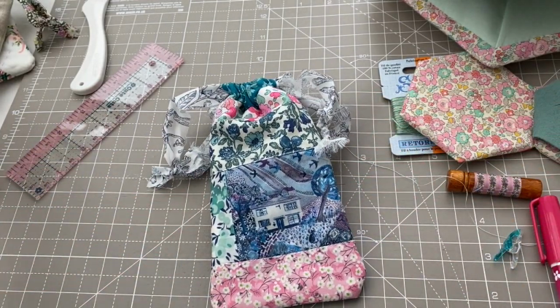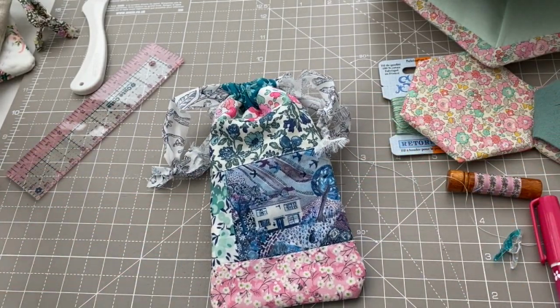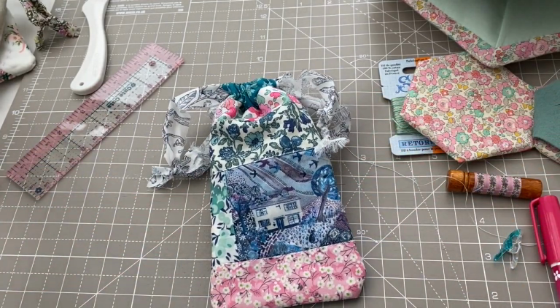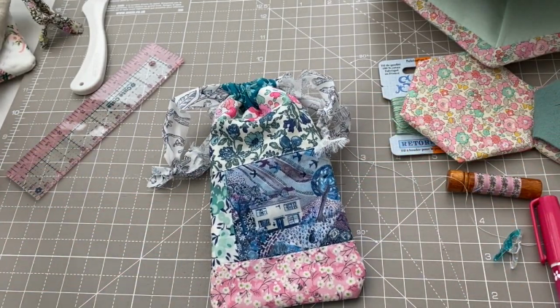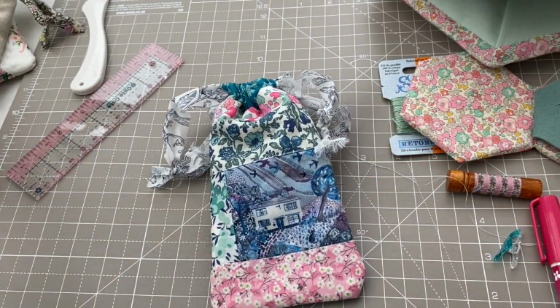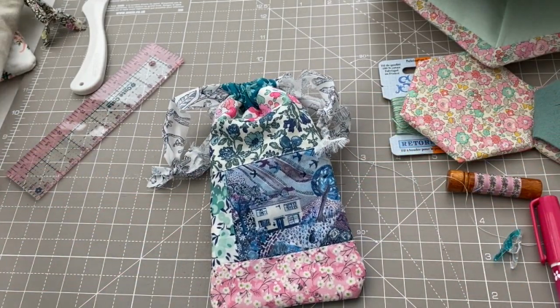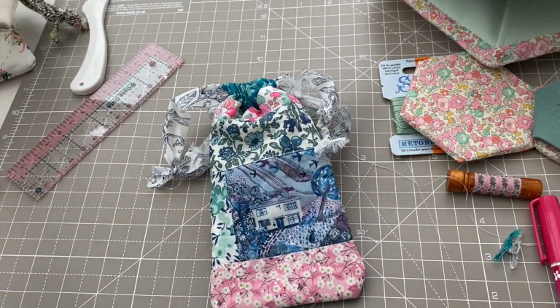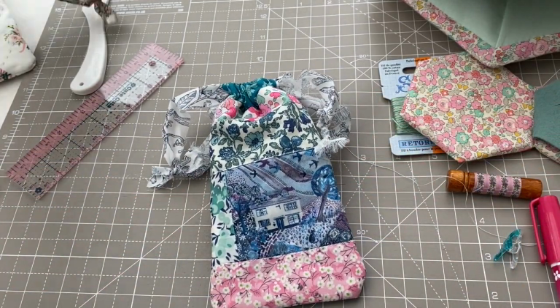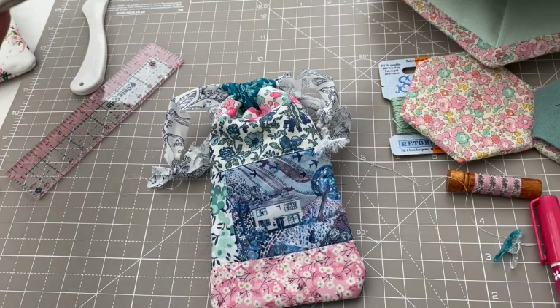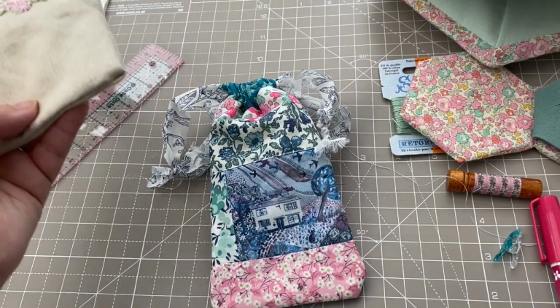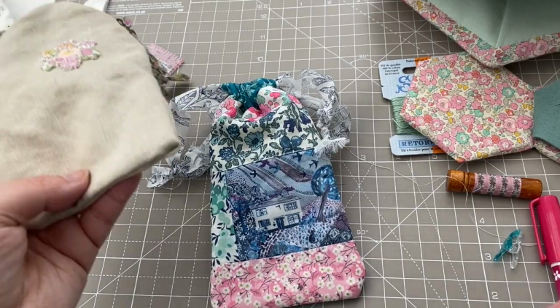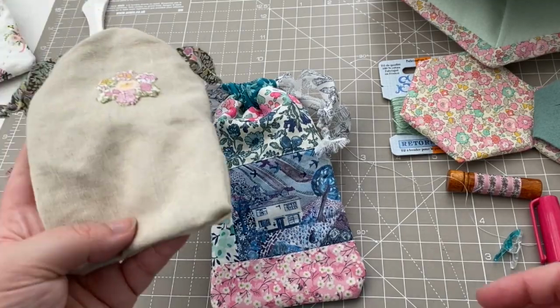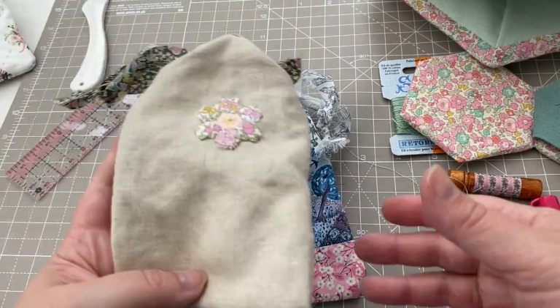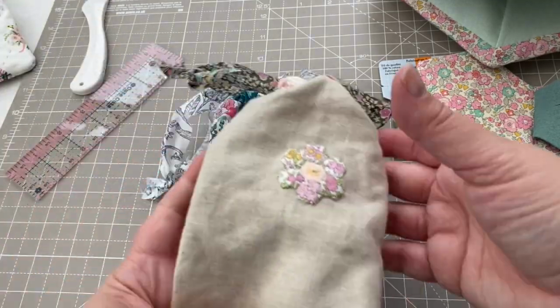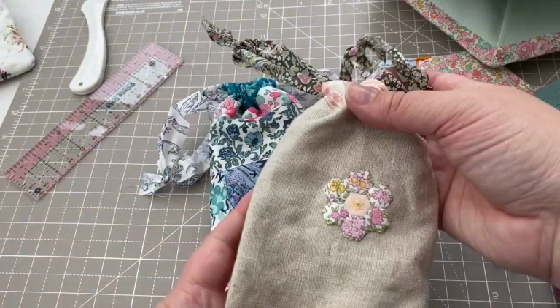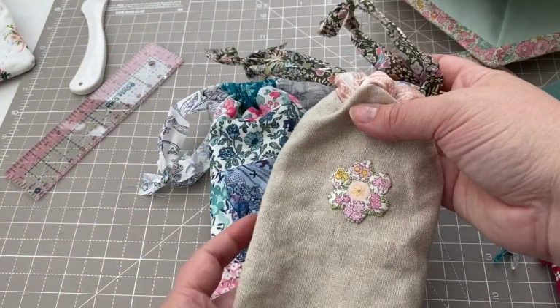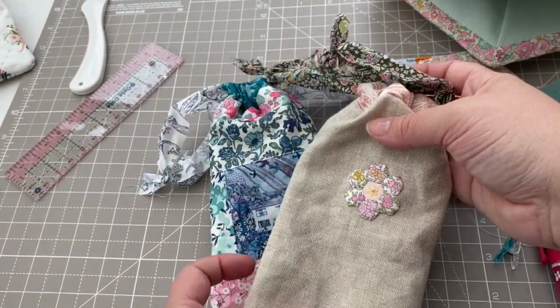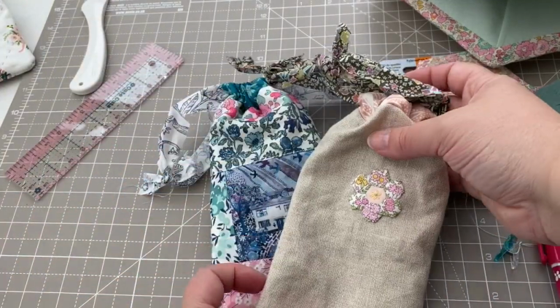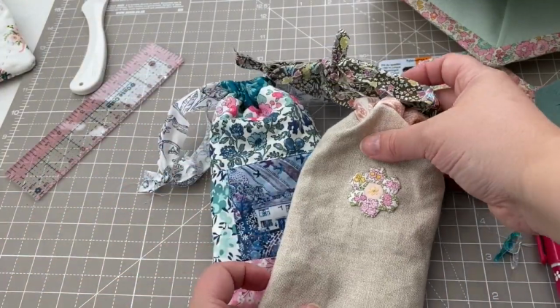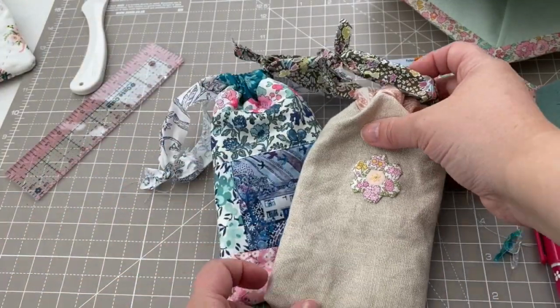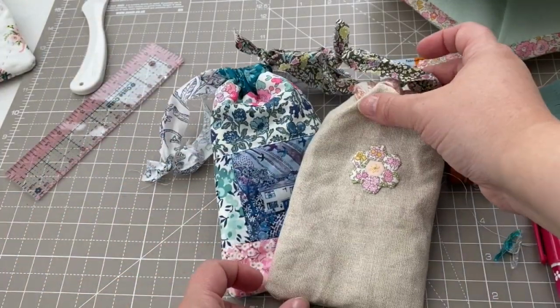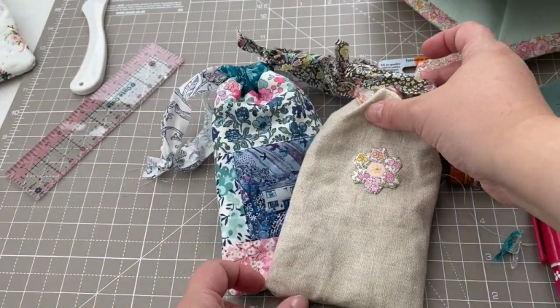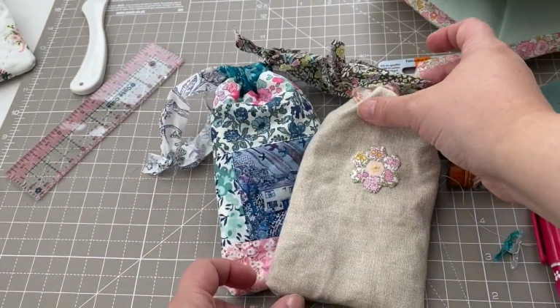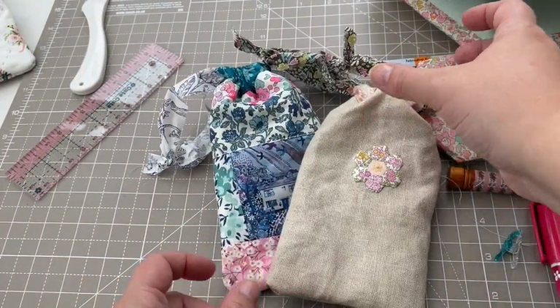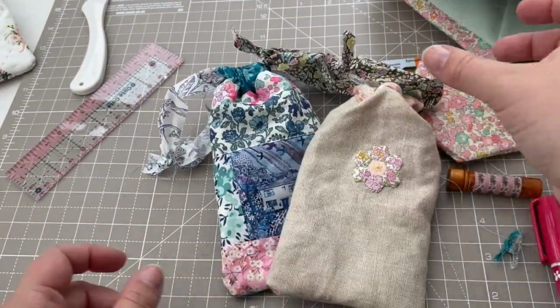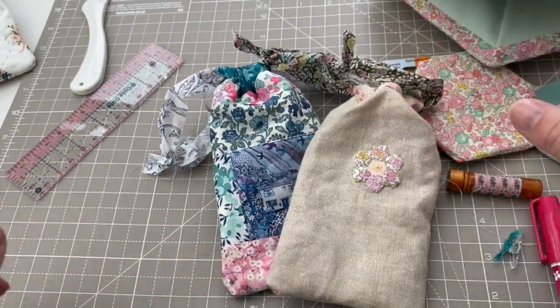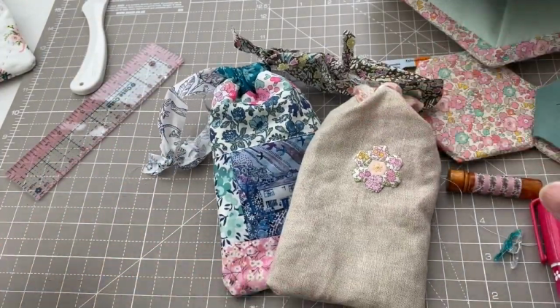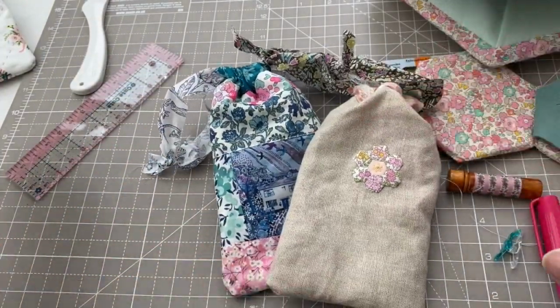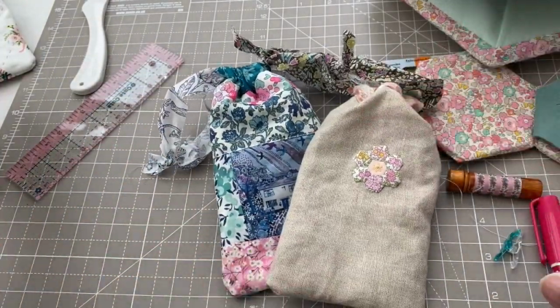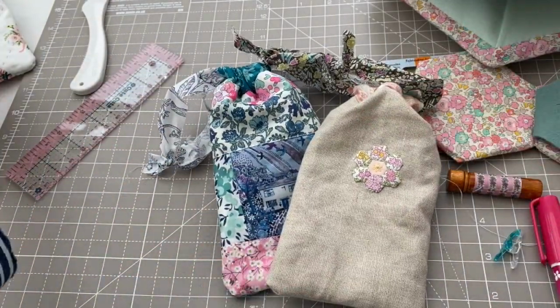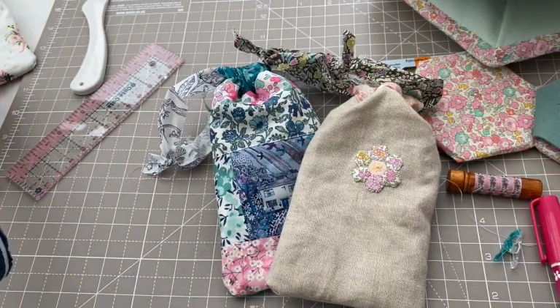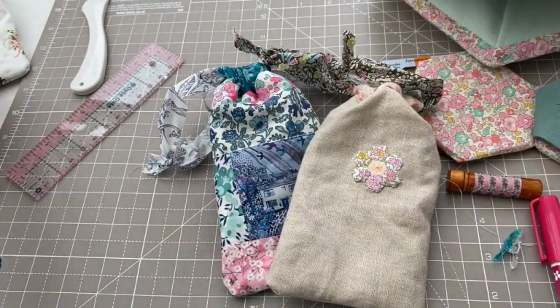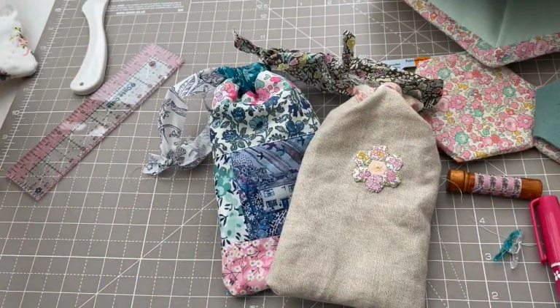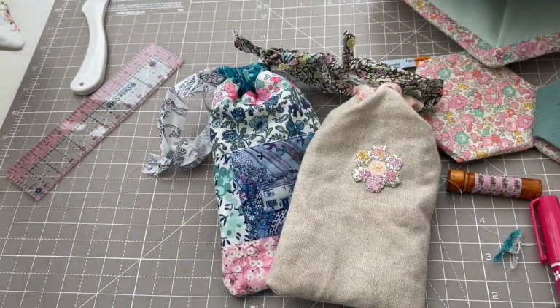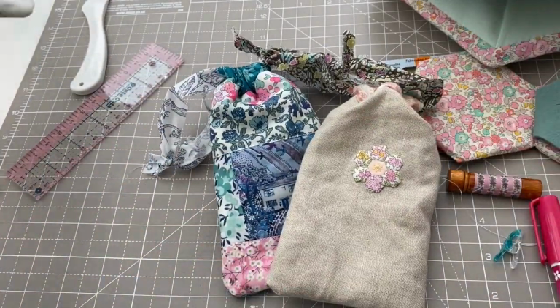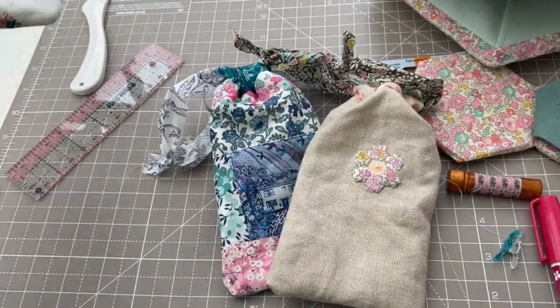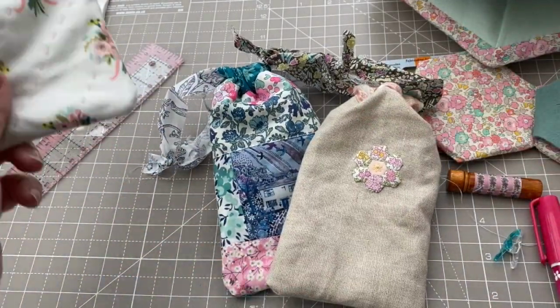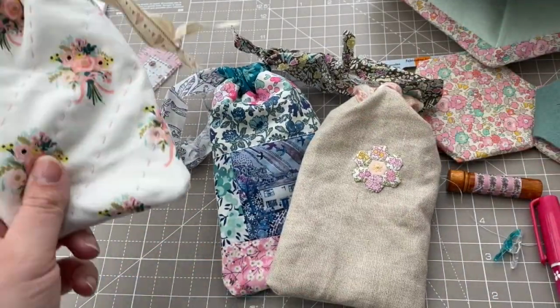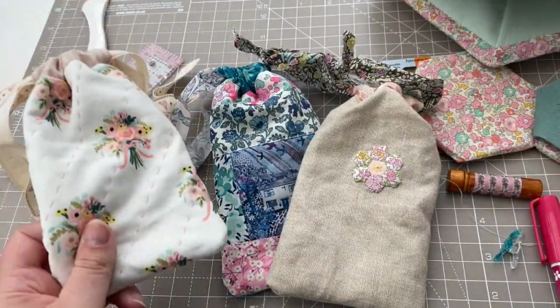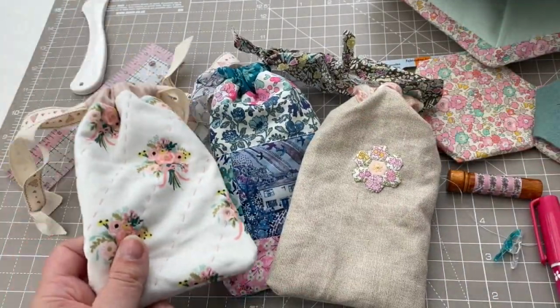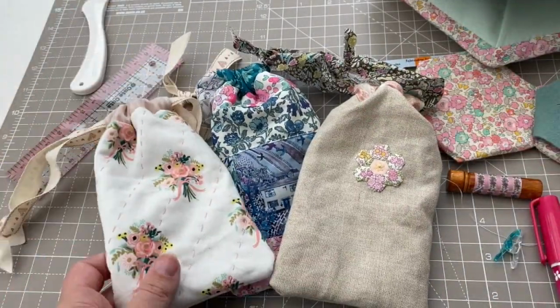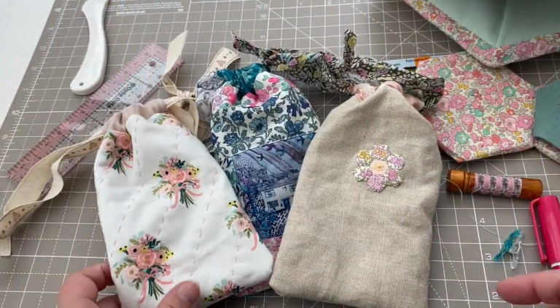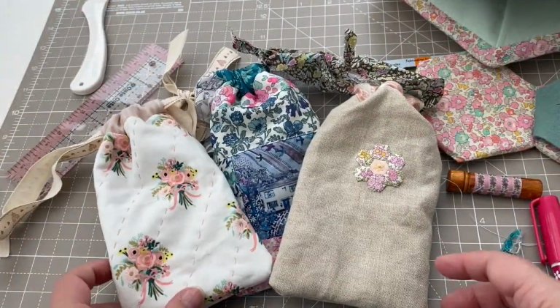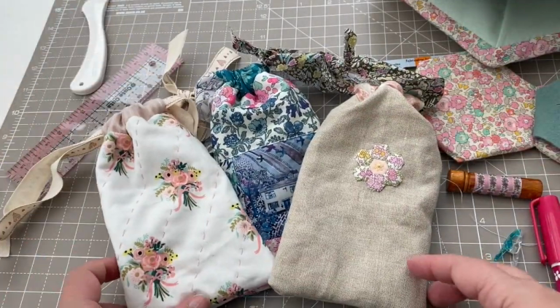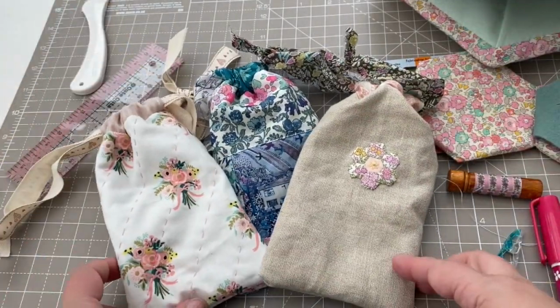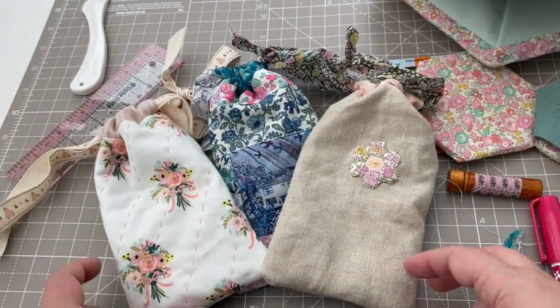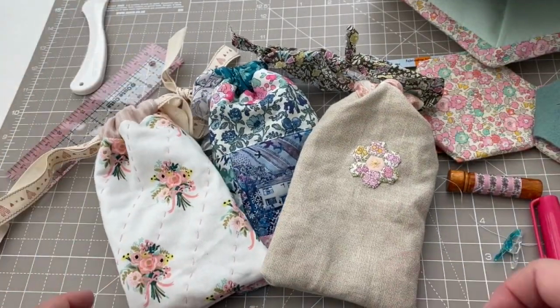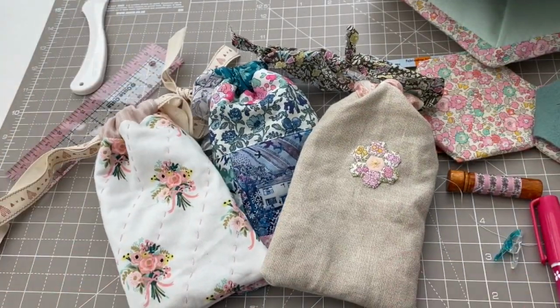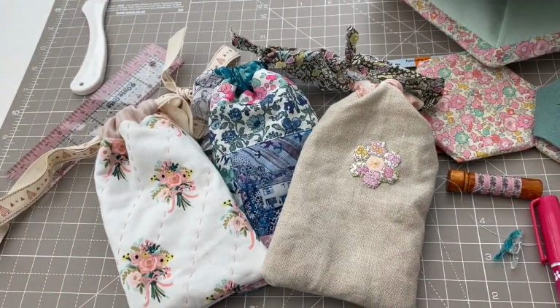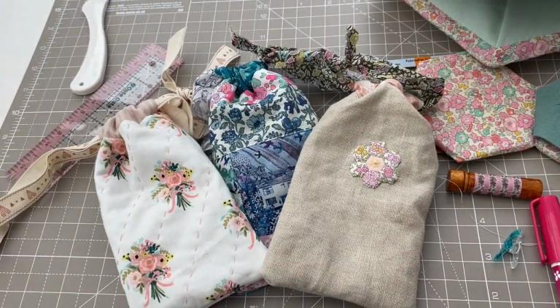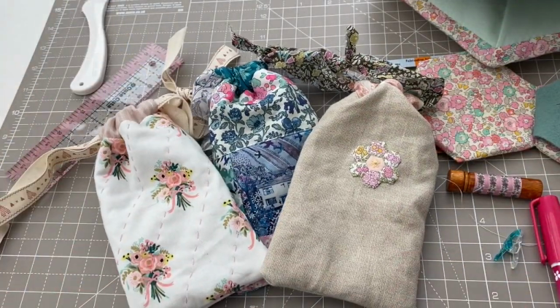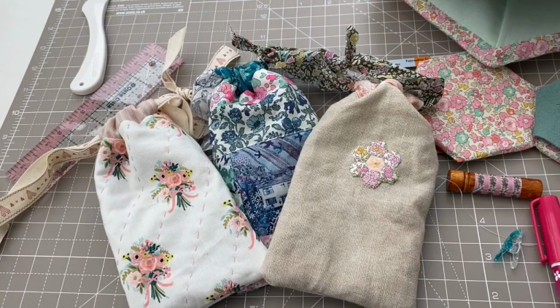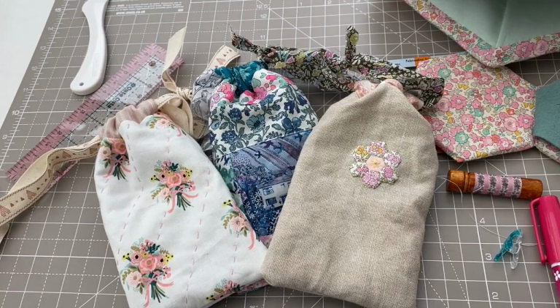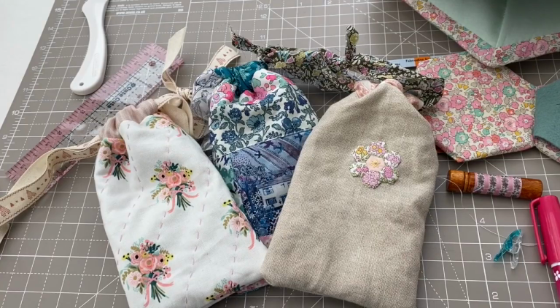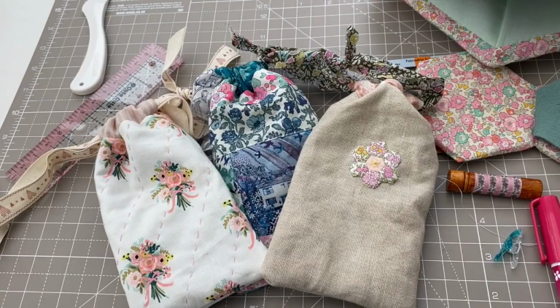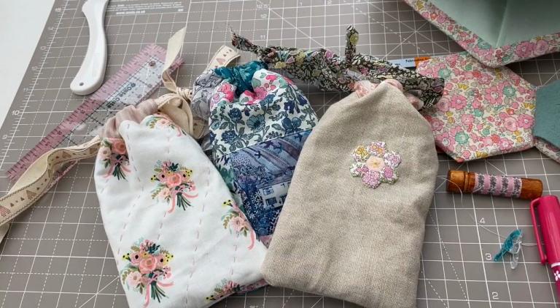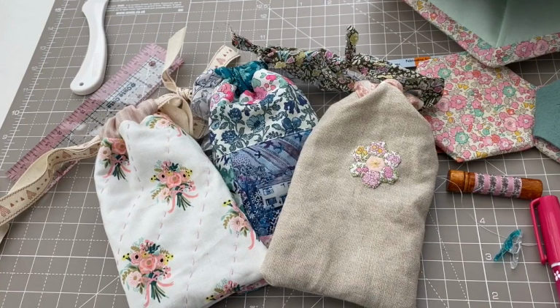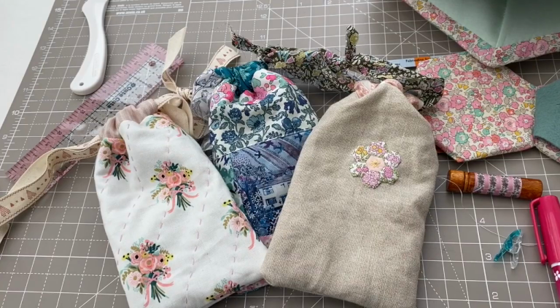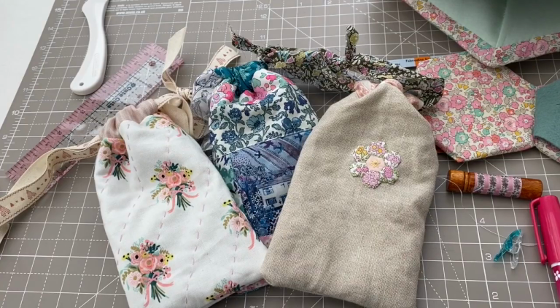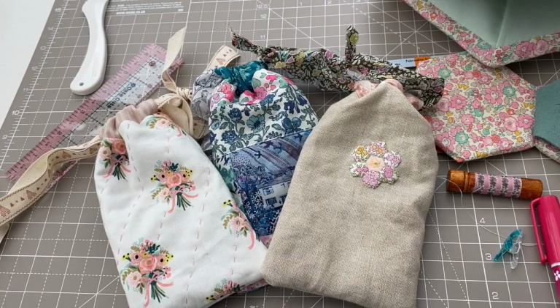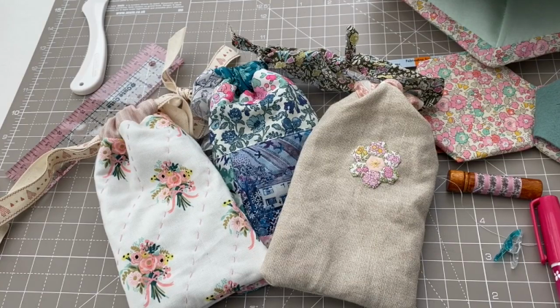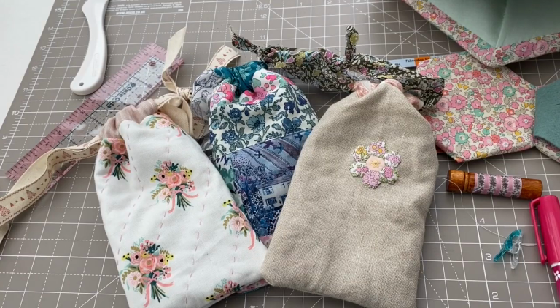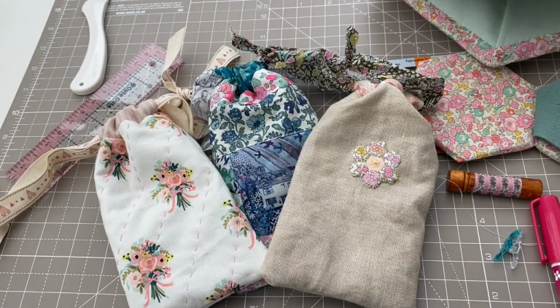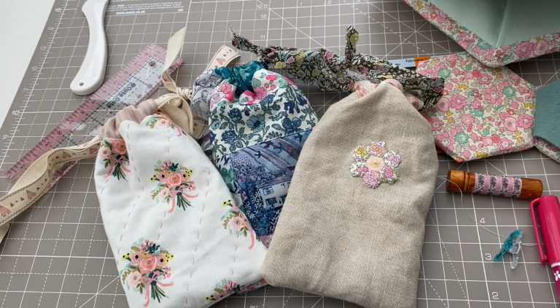Thank you so much for watching this tutorial. I really hope you like these little ideas for embellishing gift bags. Goodbye!